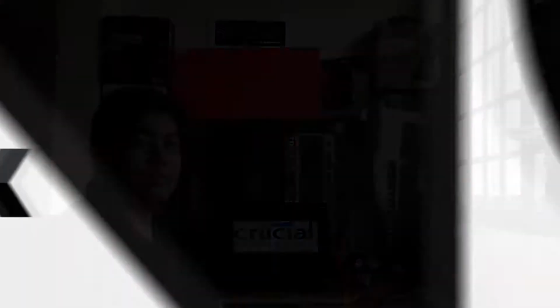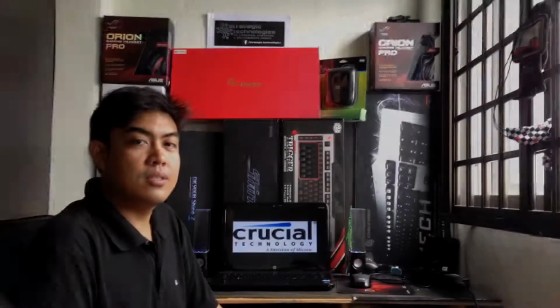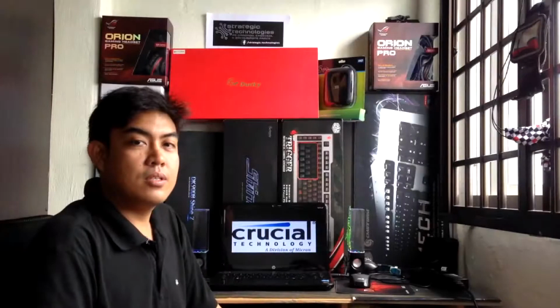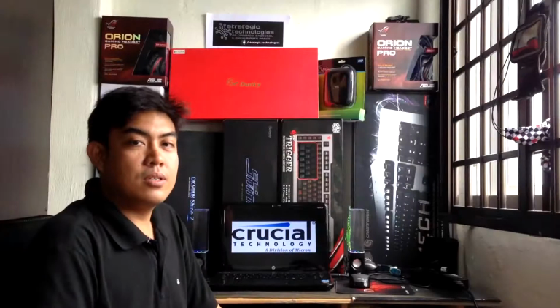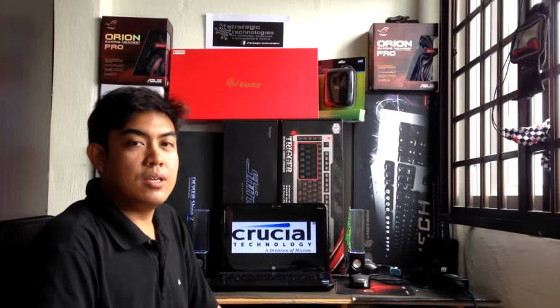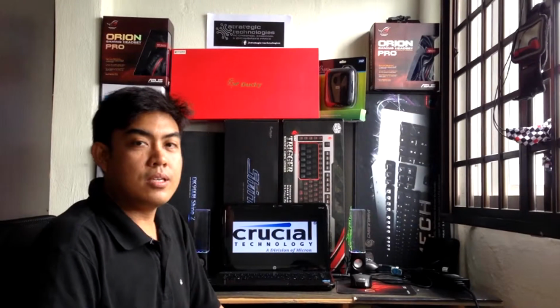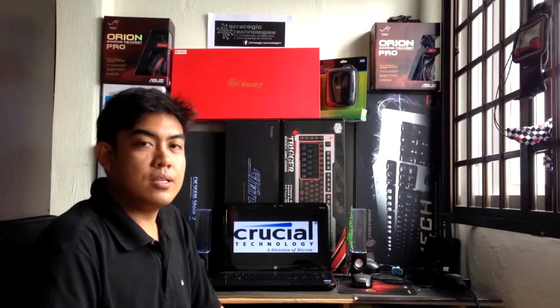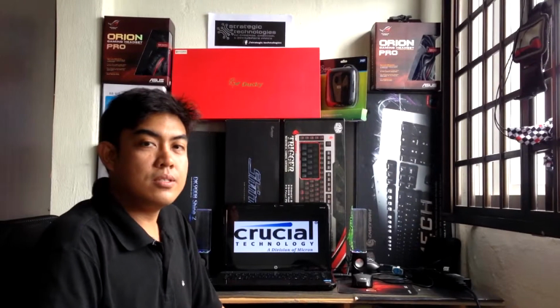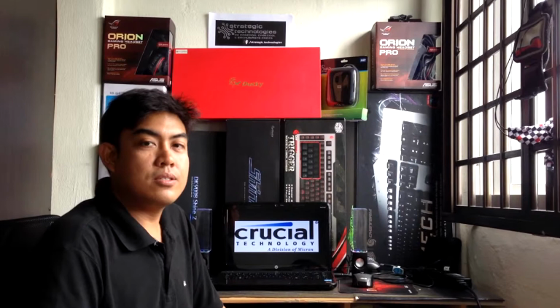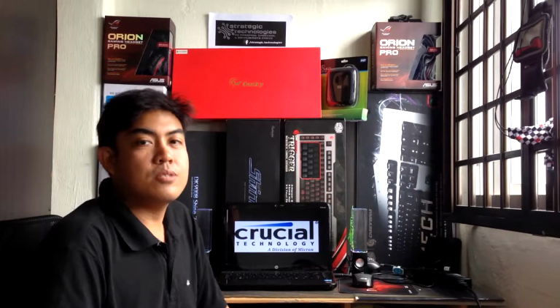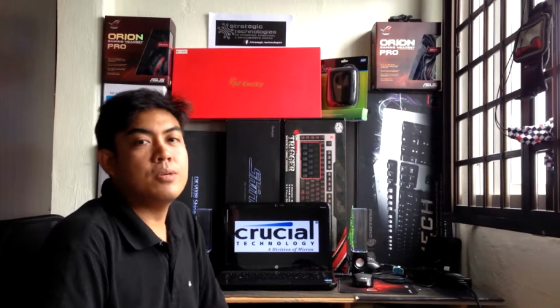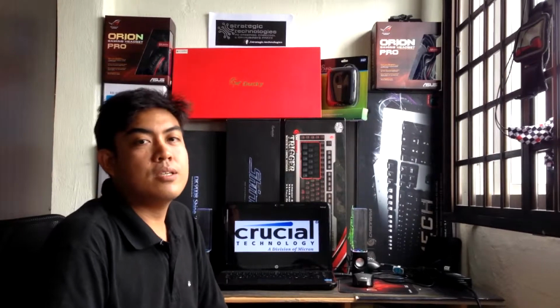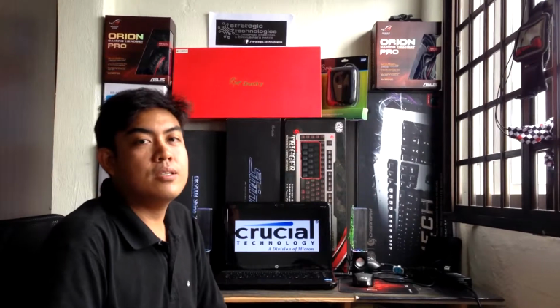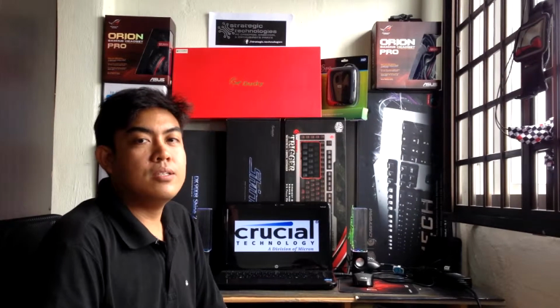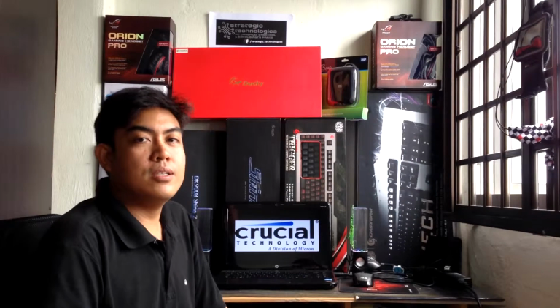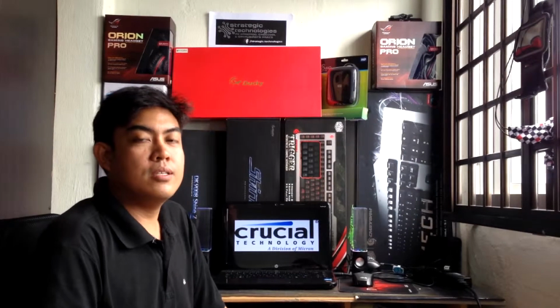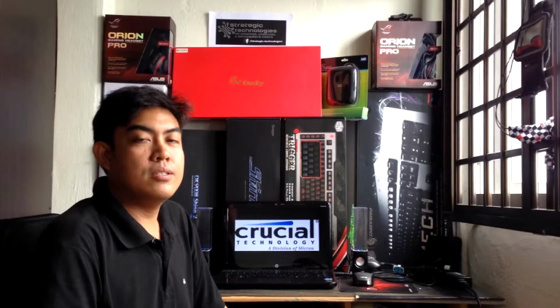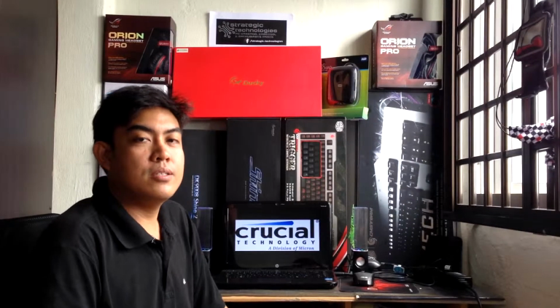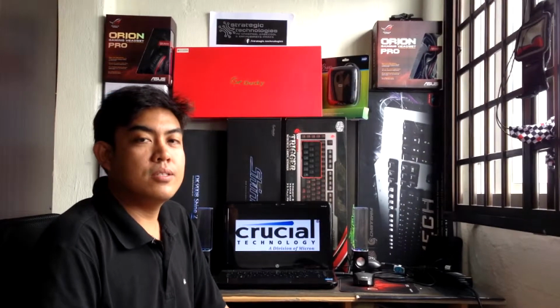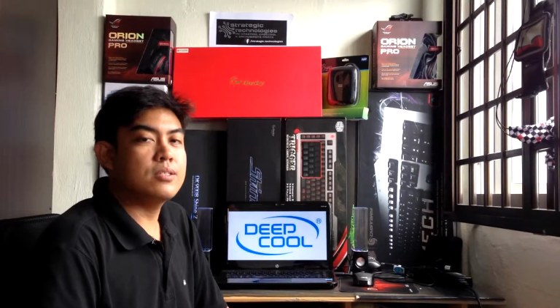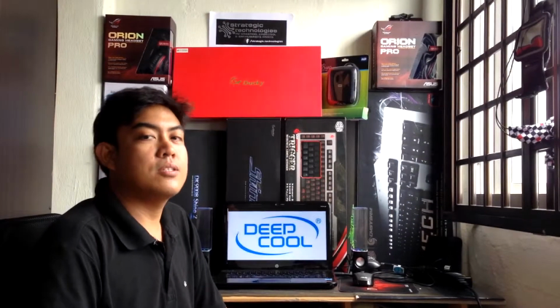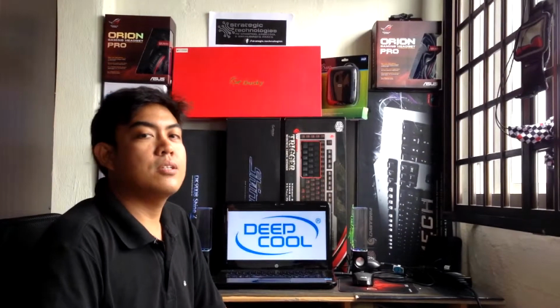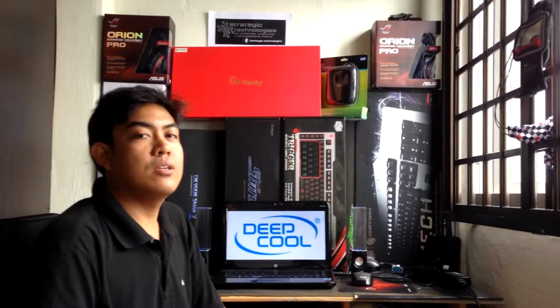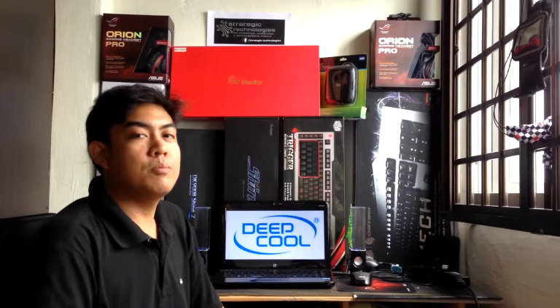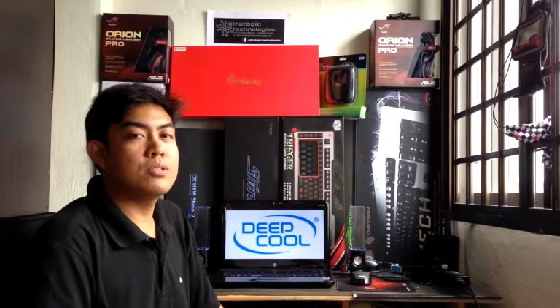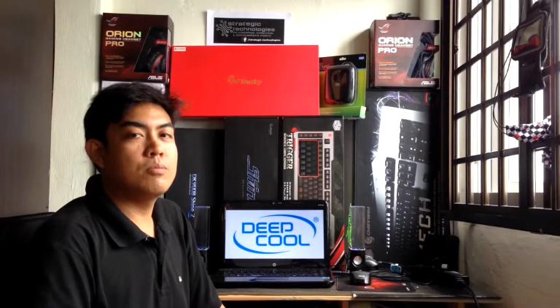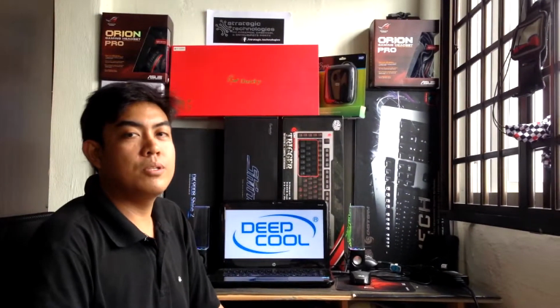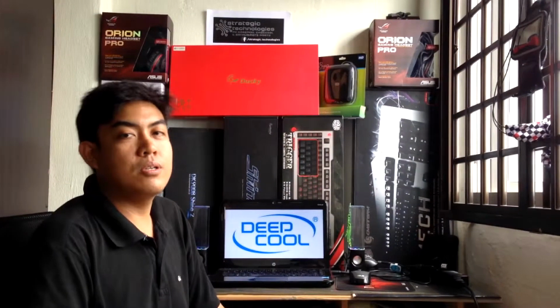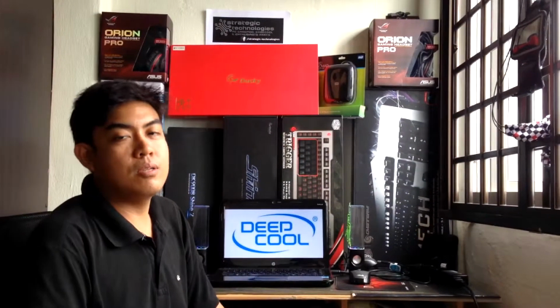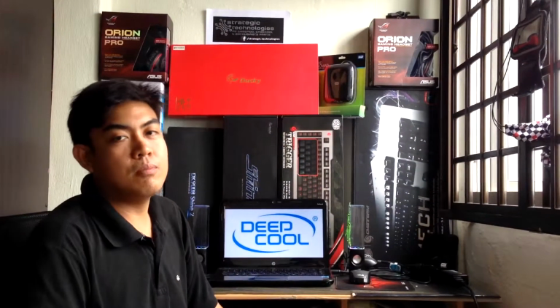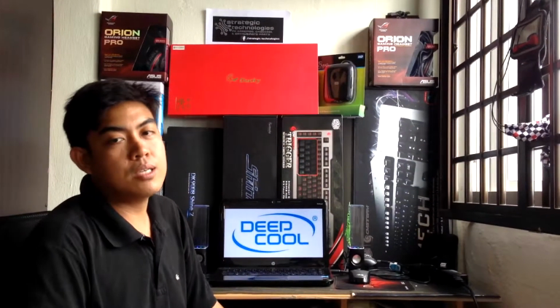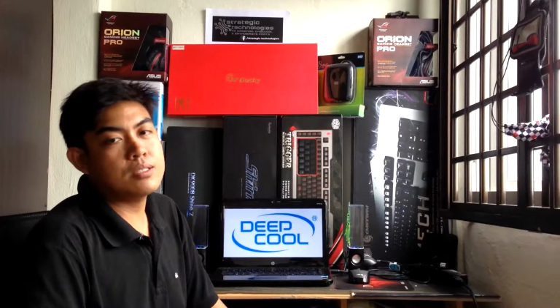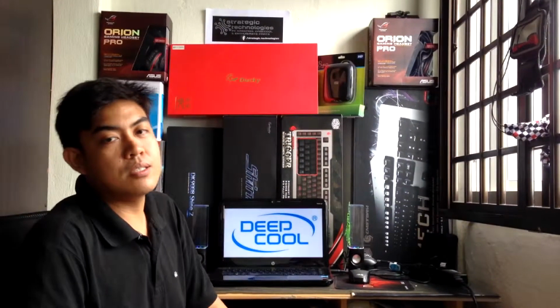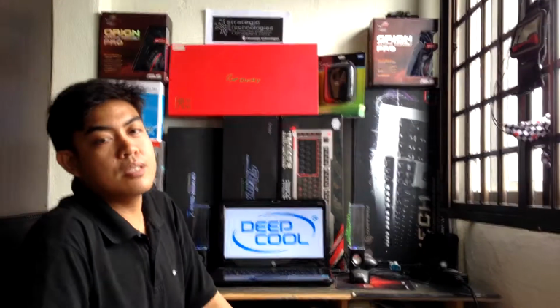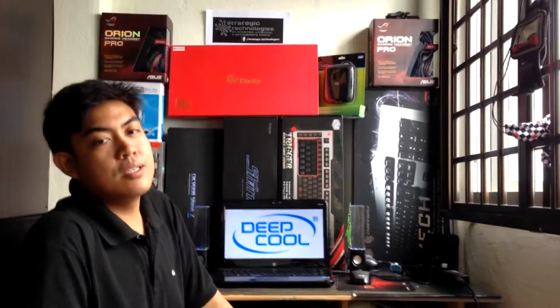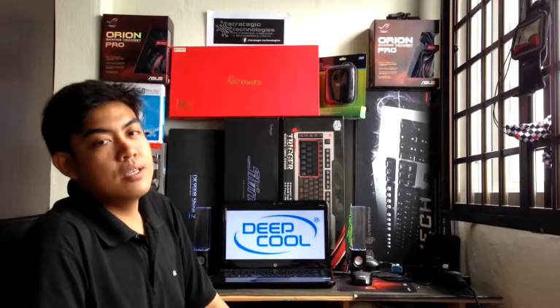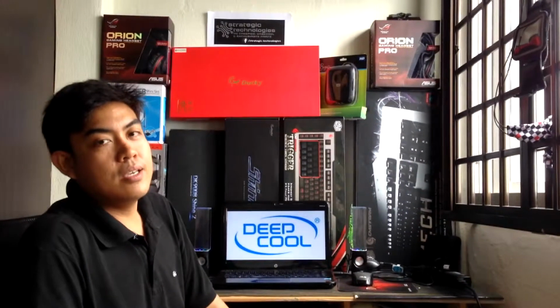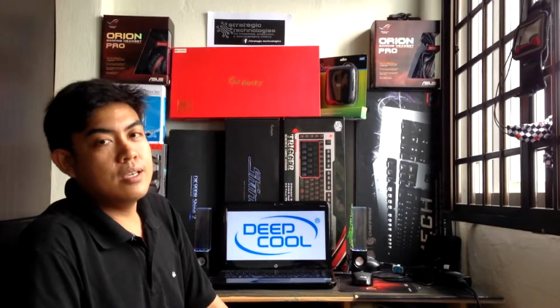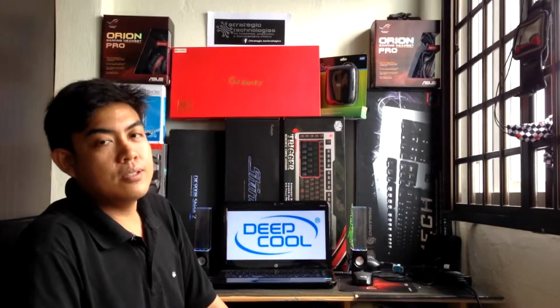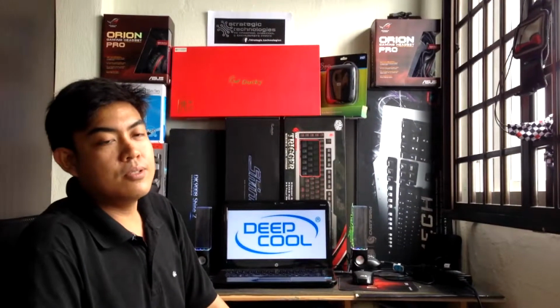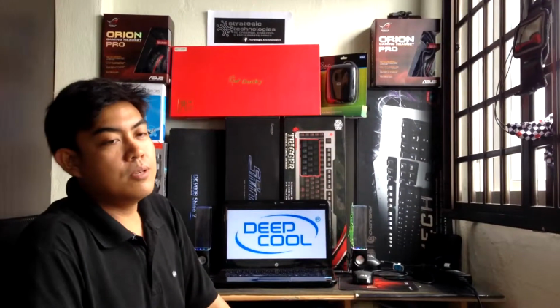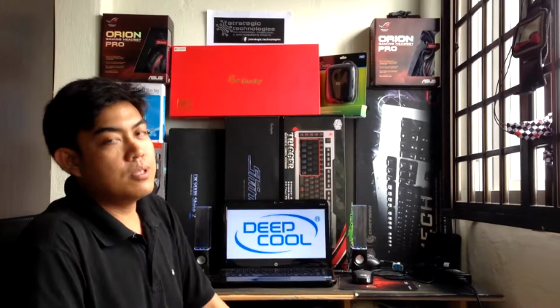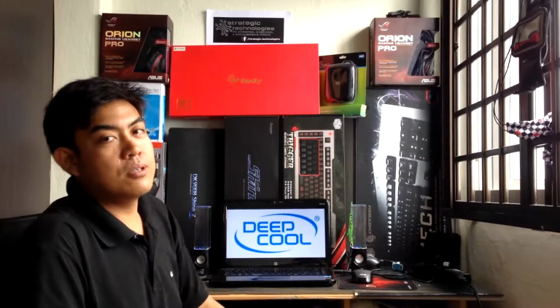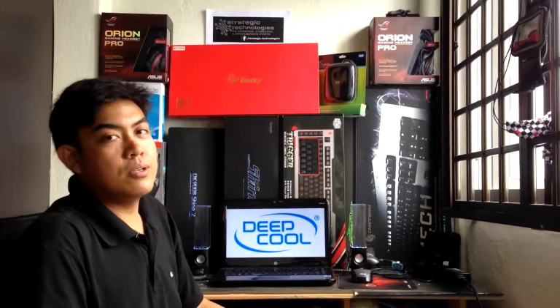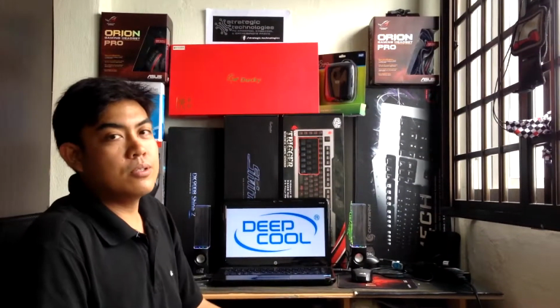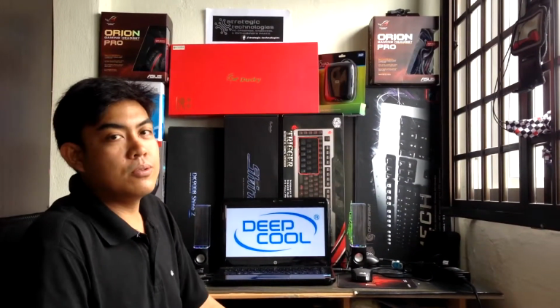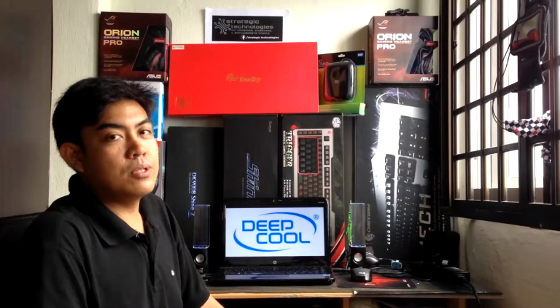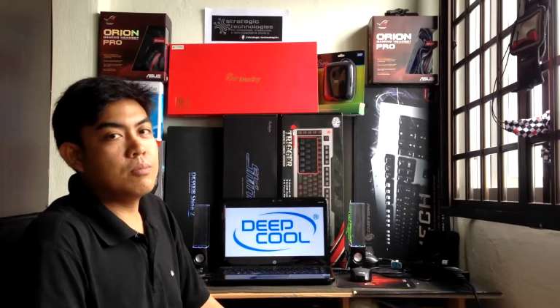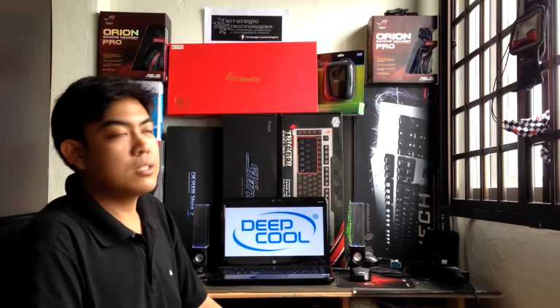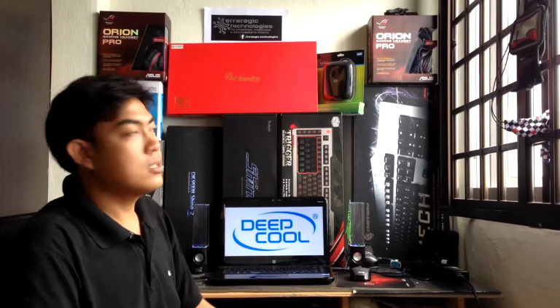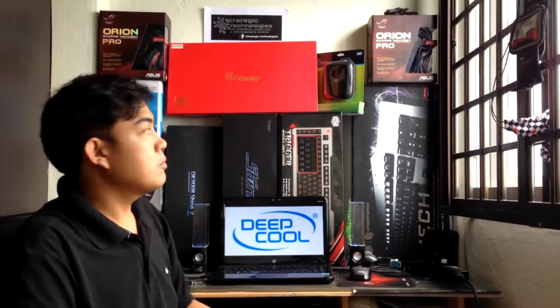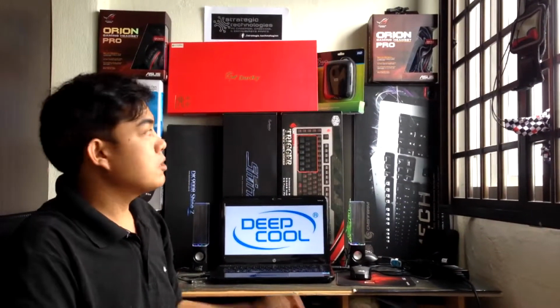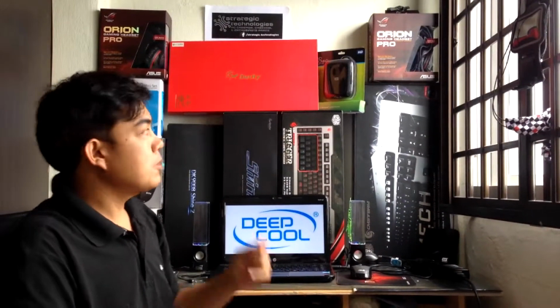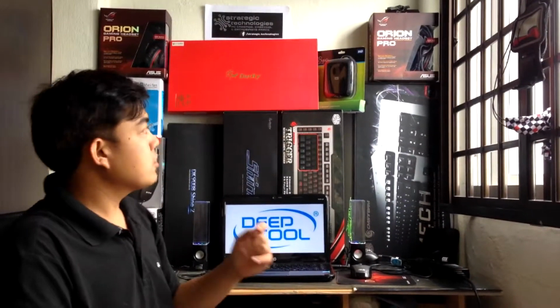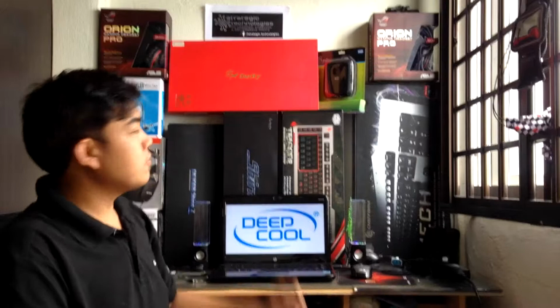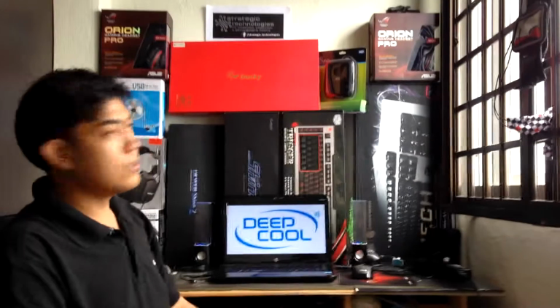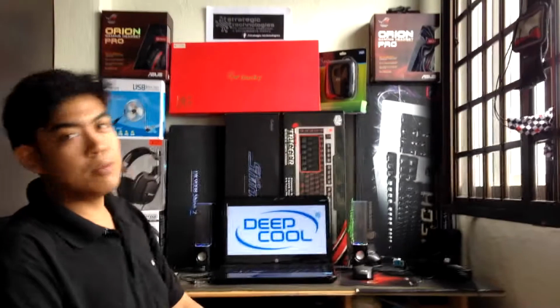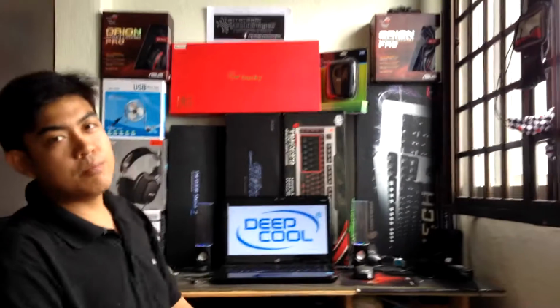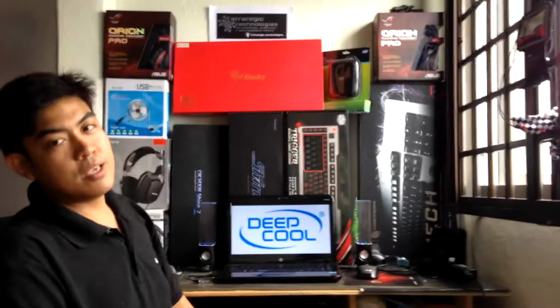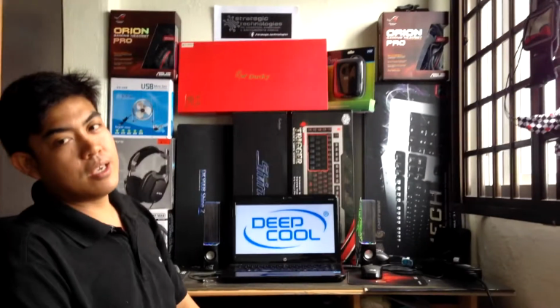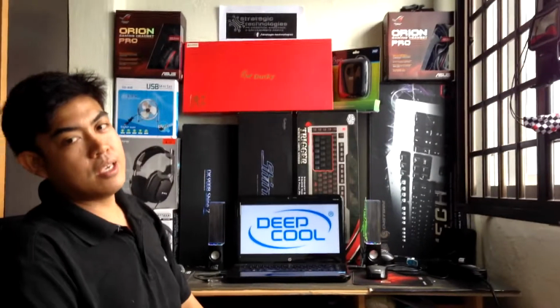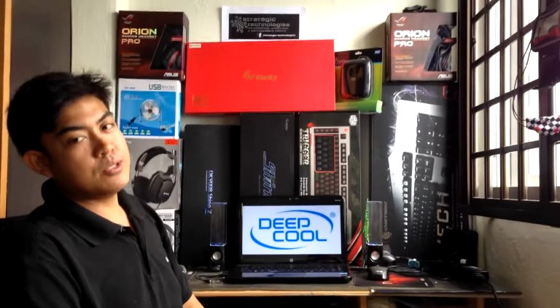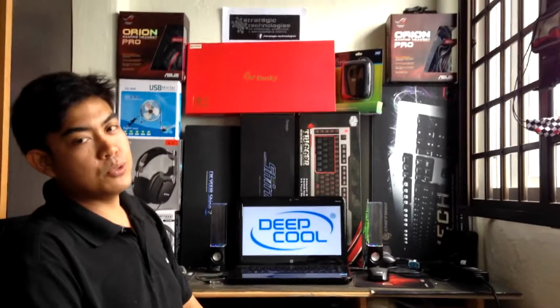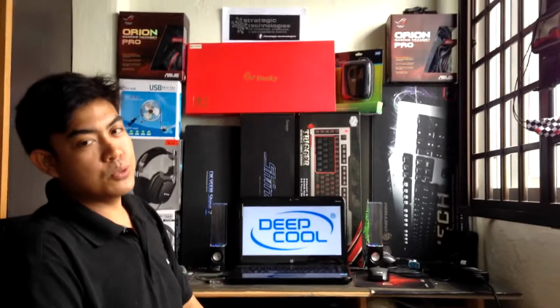Hi guys, this is Michael, and this is another episode of Pinoy Unboxing. And today, we're going to unbox something special from Asus.